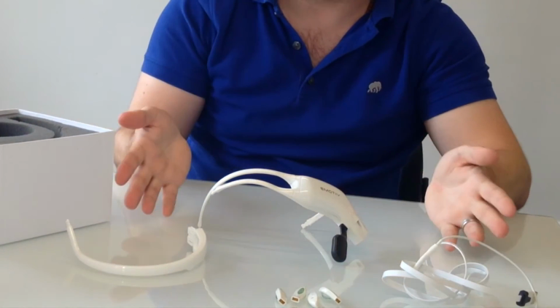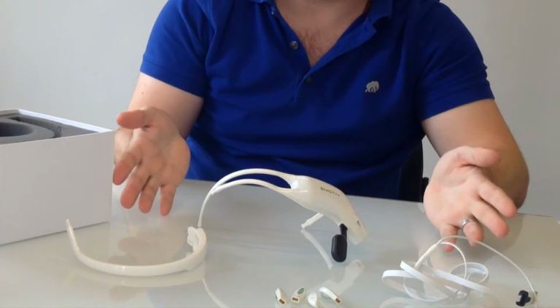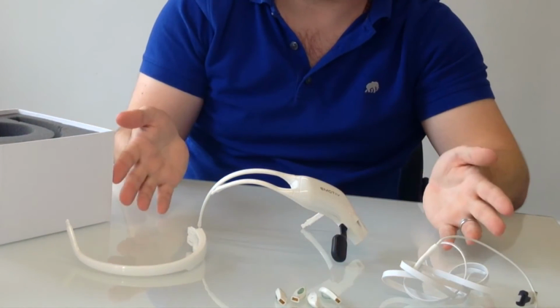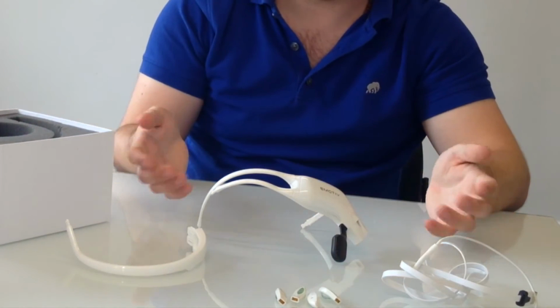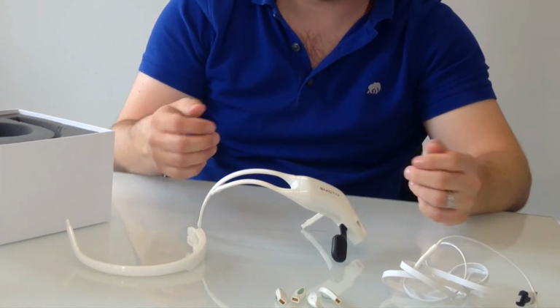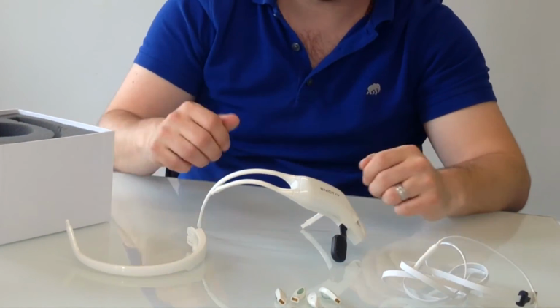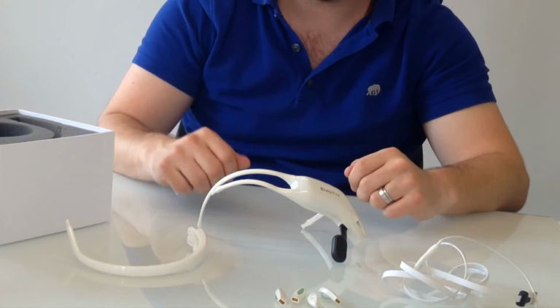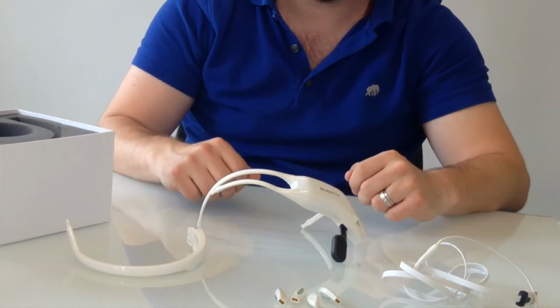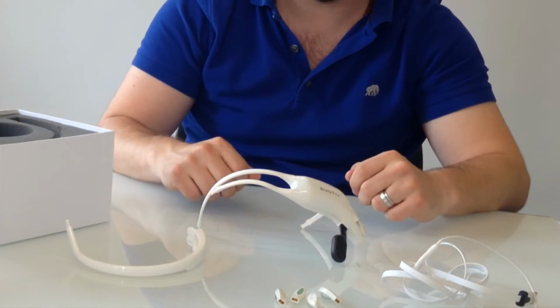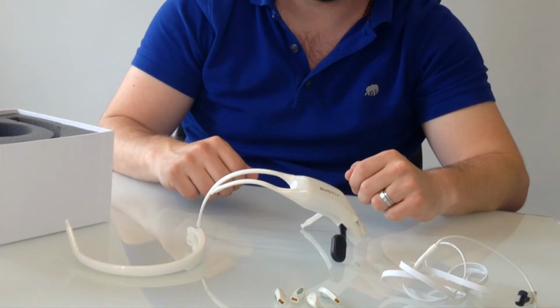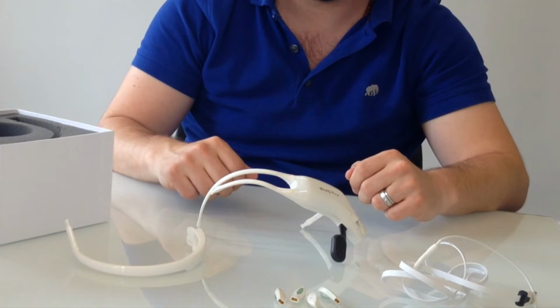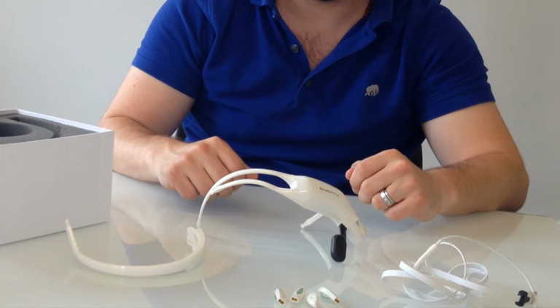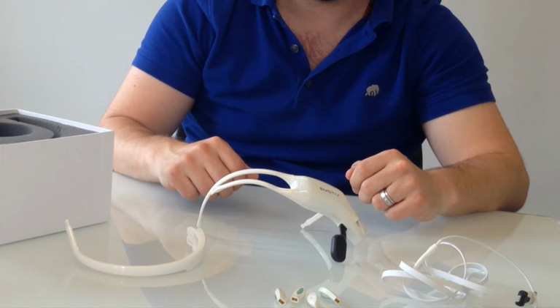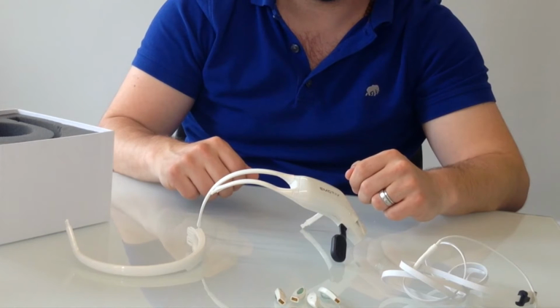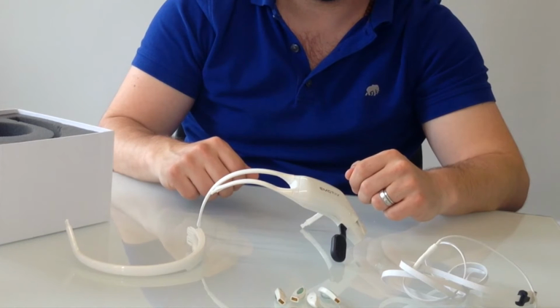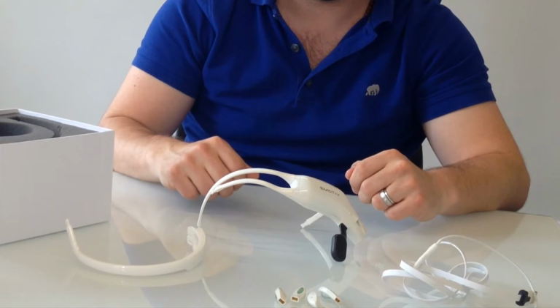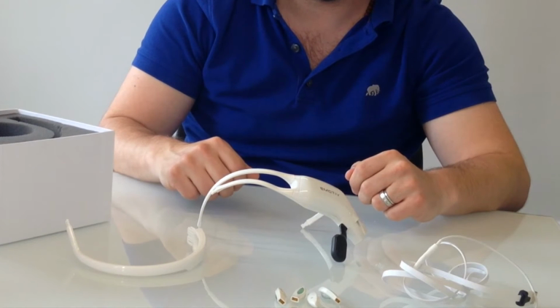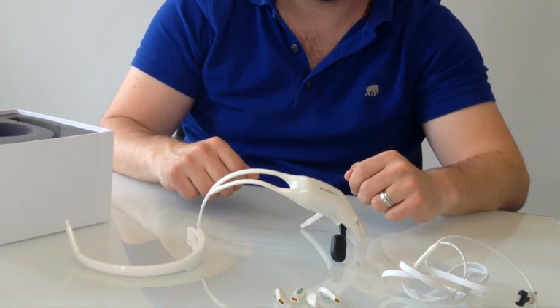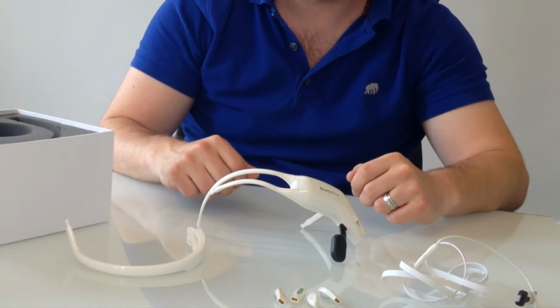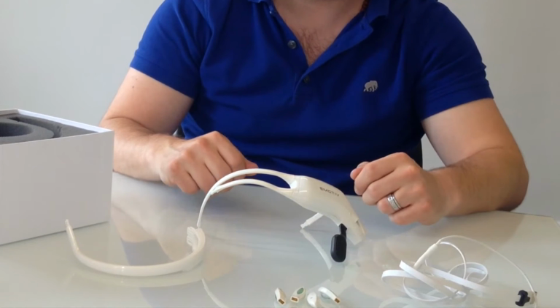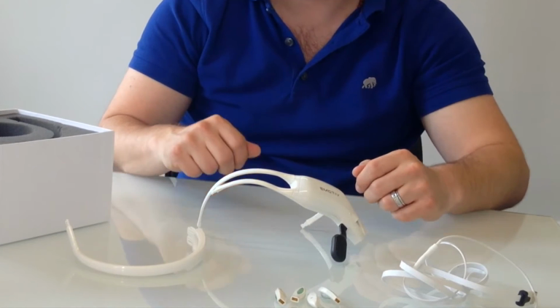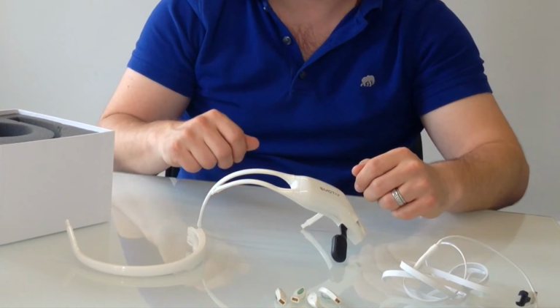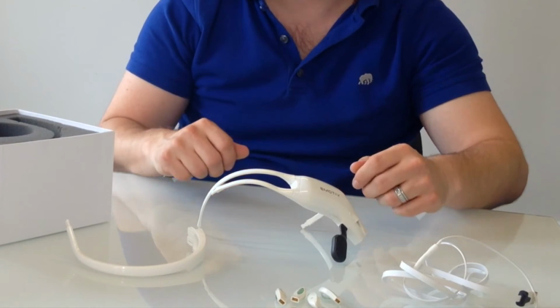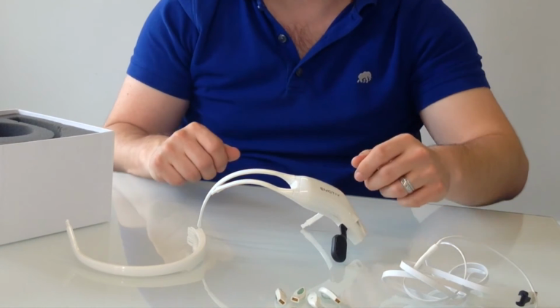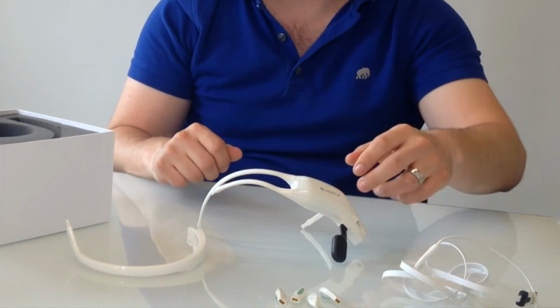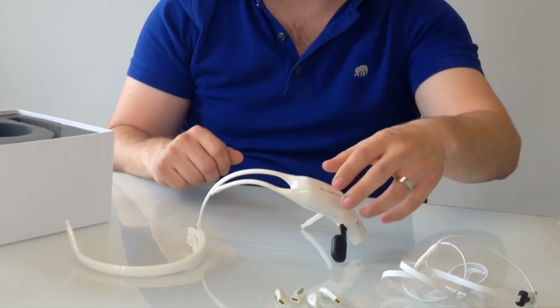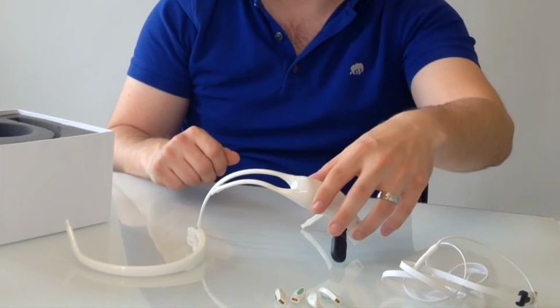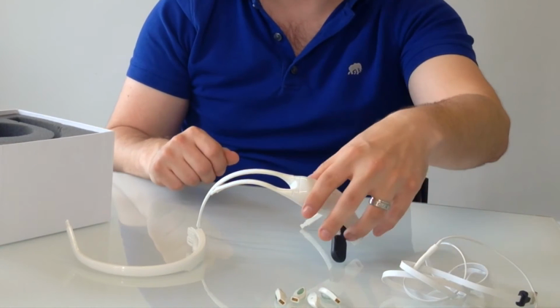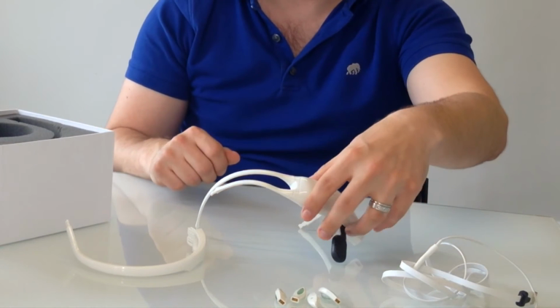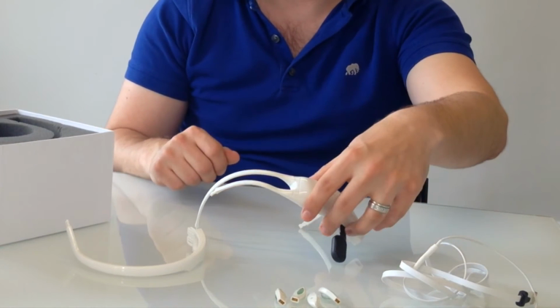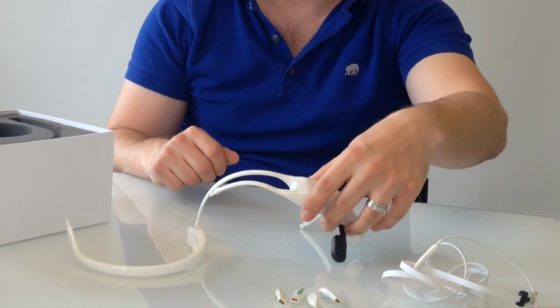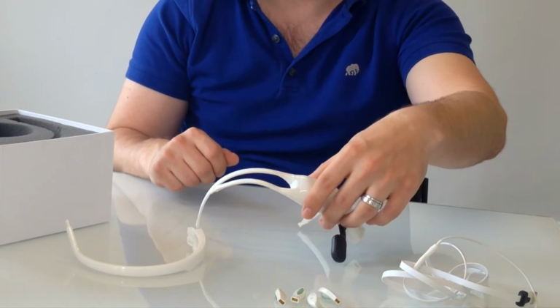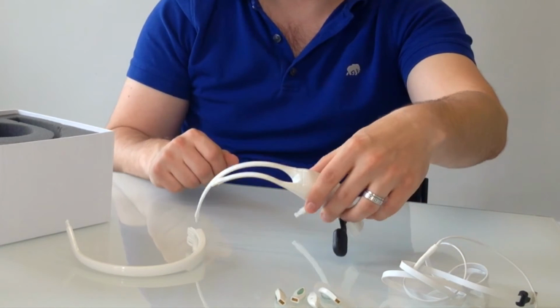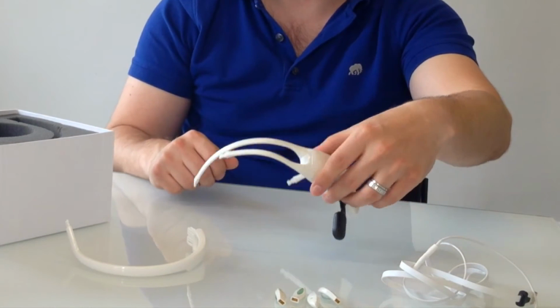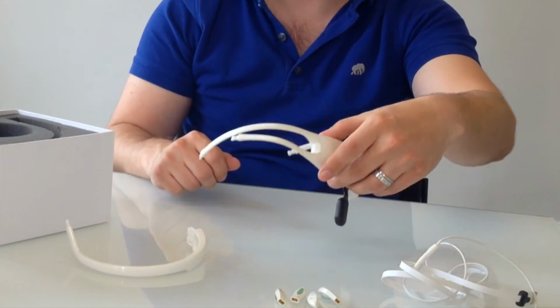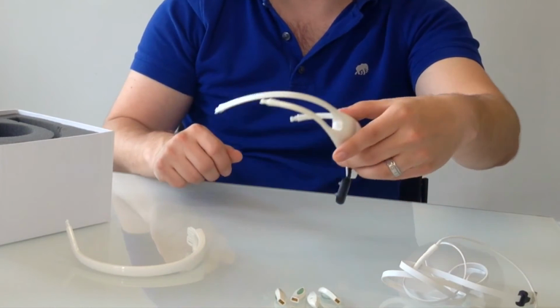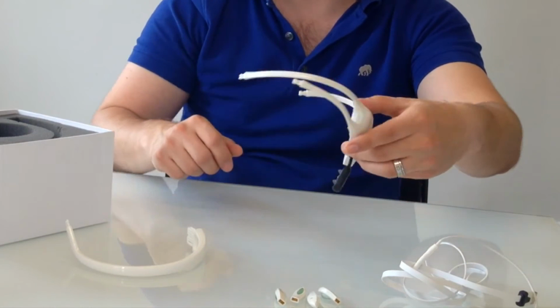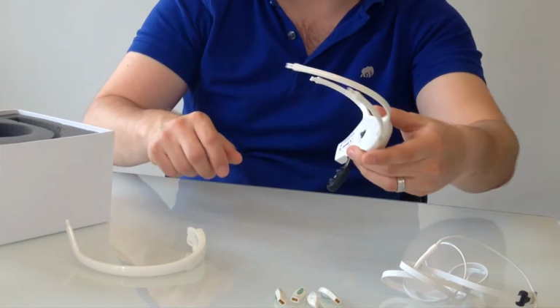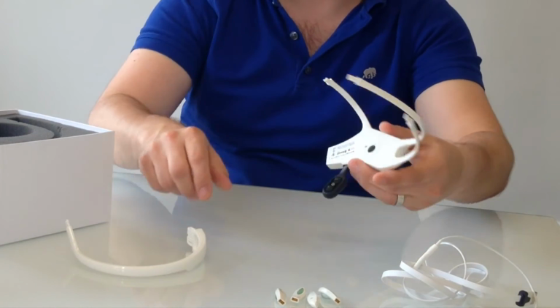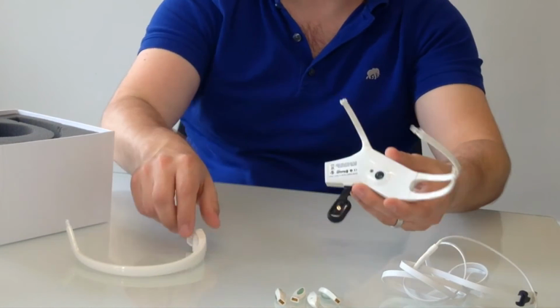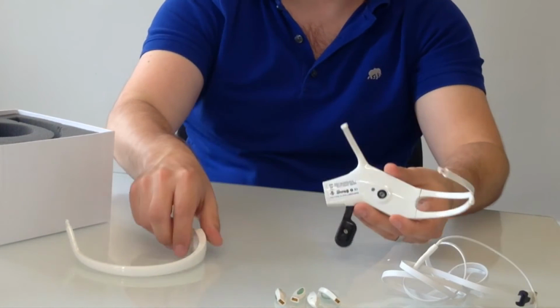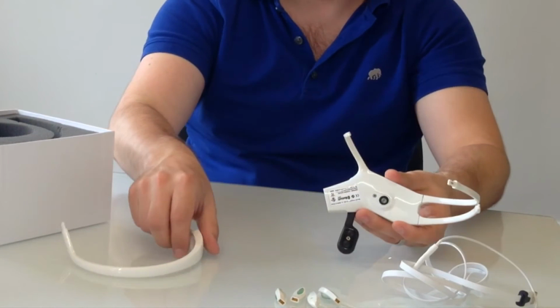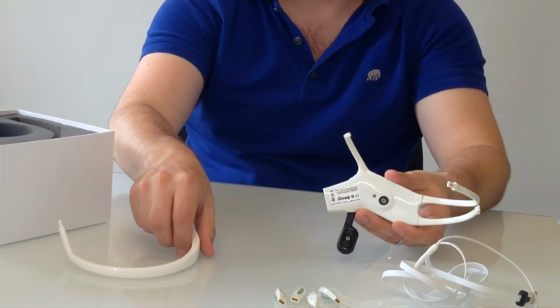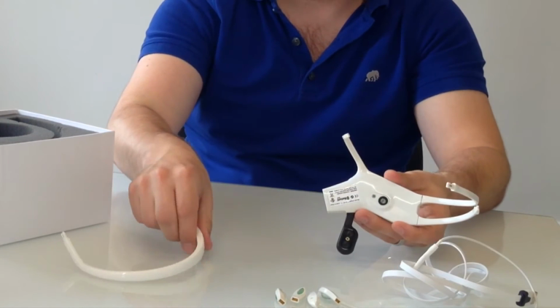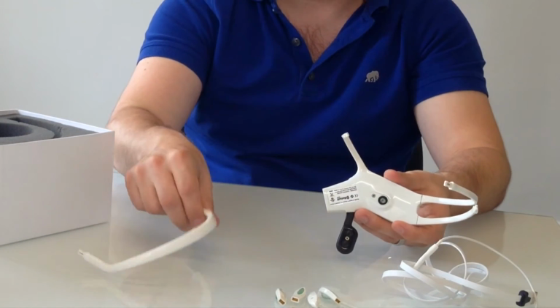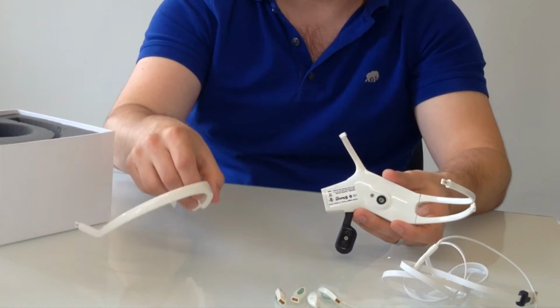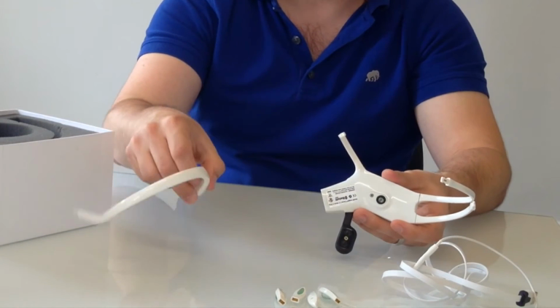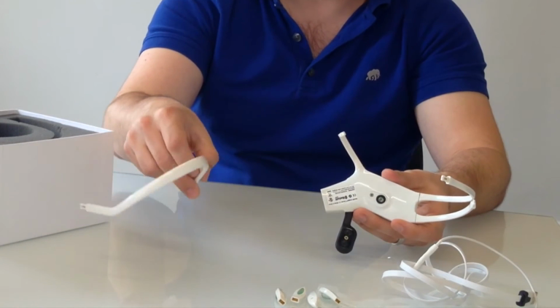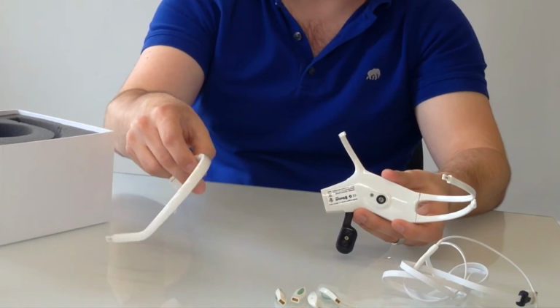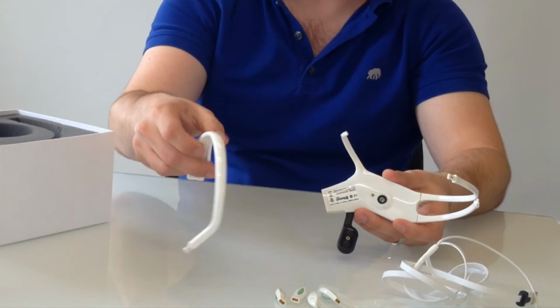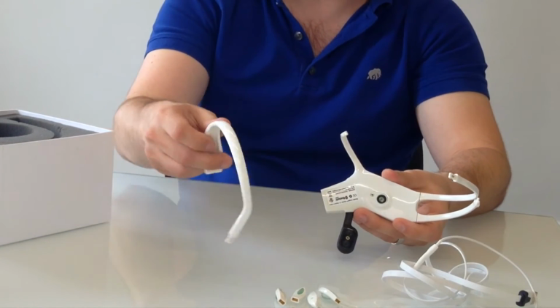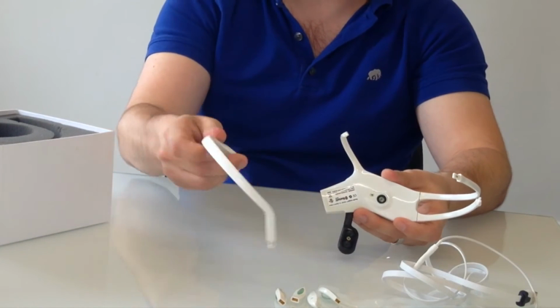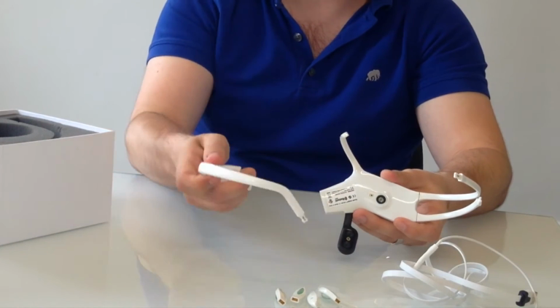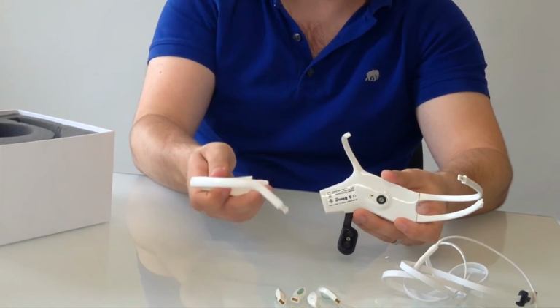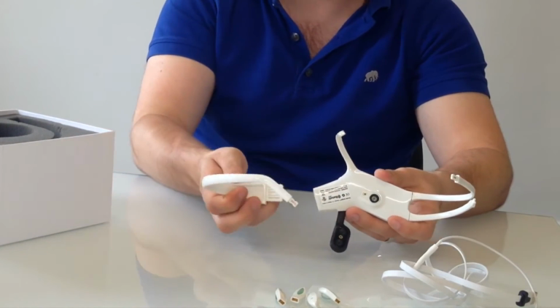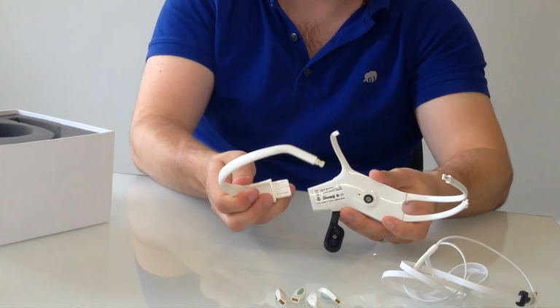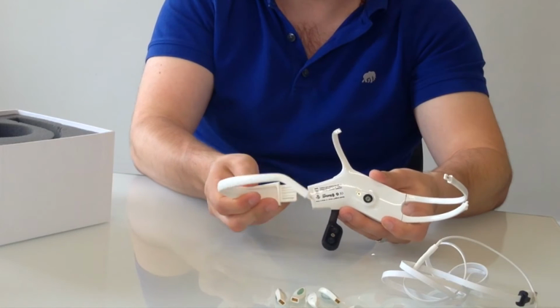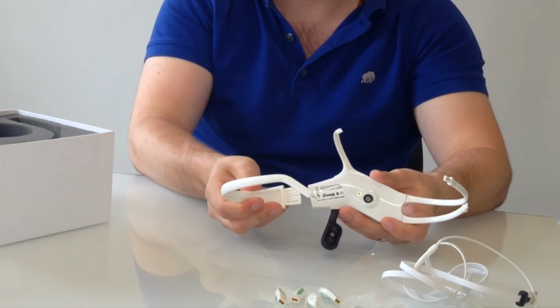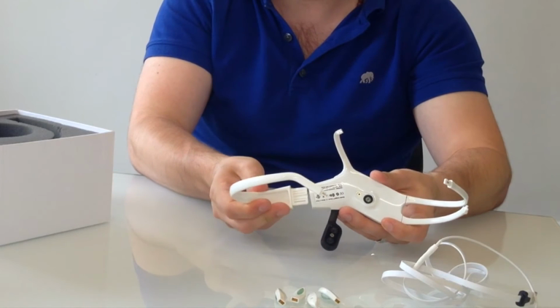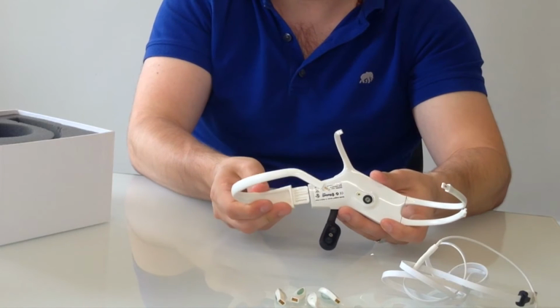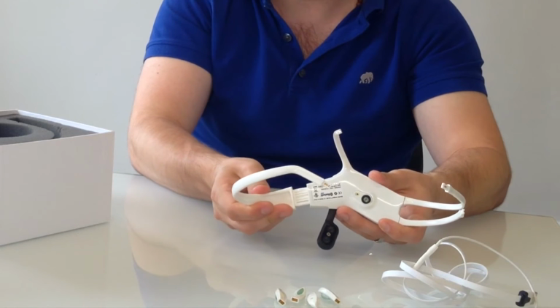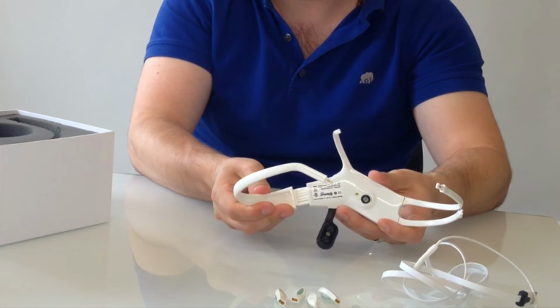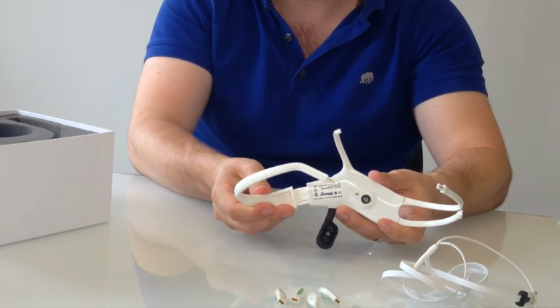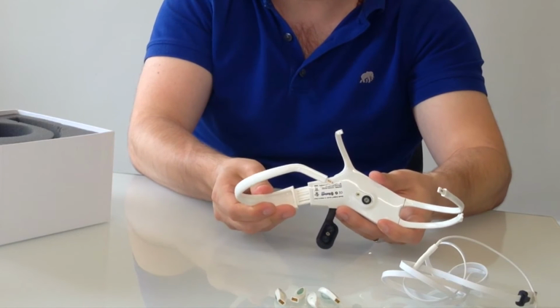So let's put it all together. First thing to do is snap the rear arm into the main Insight body, just like that.